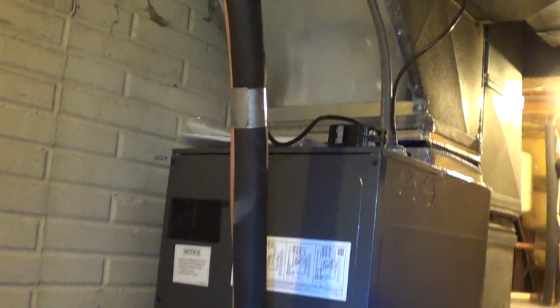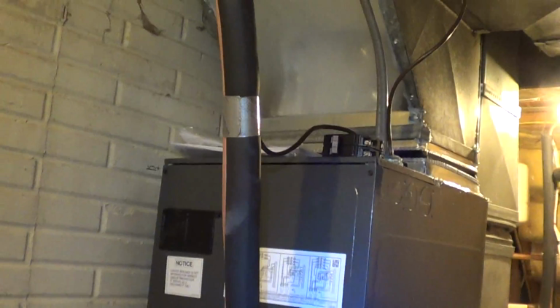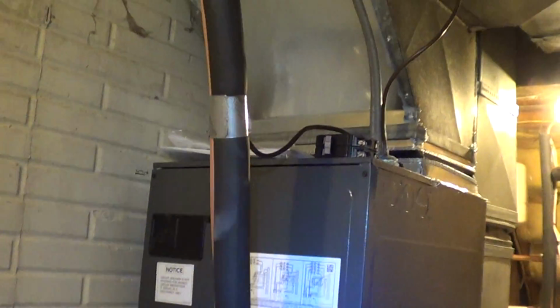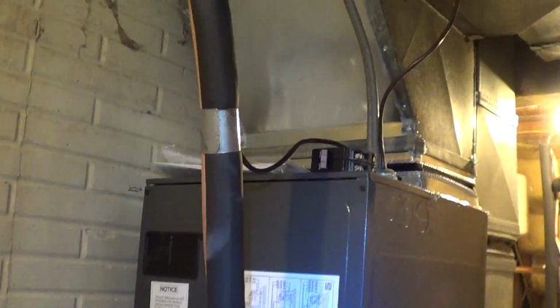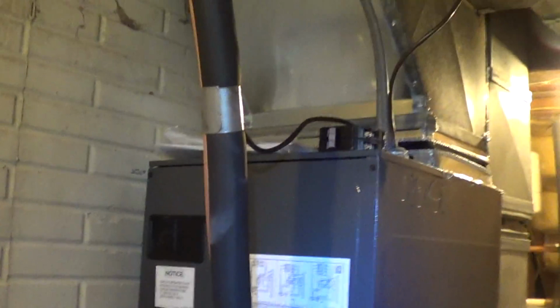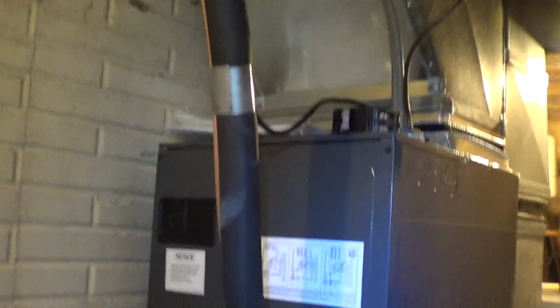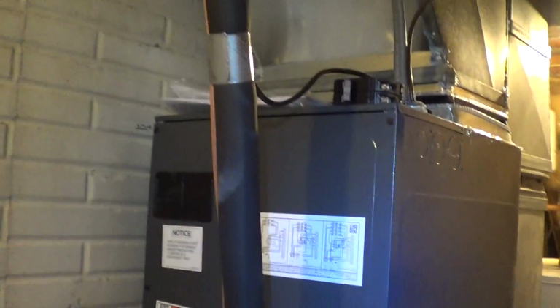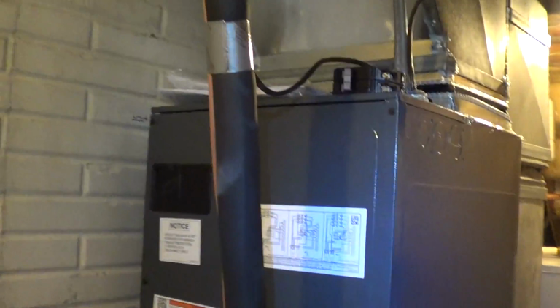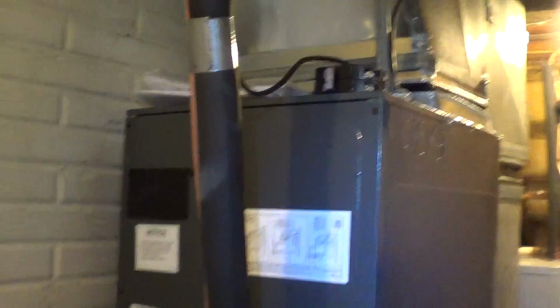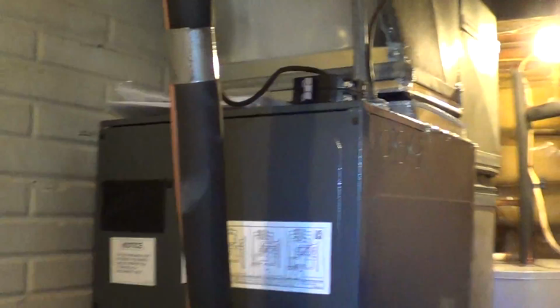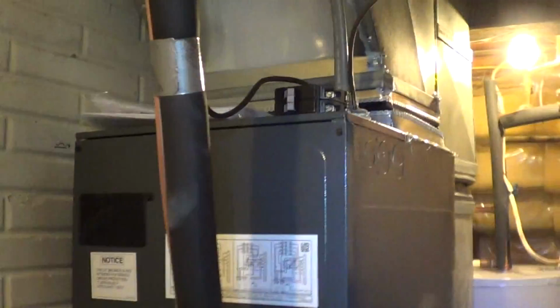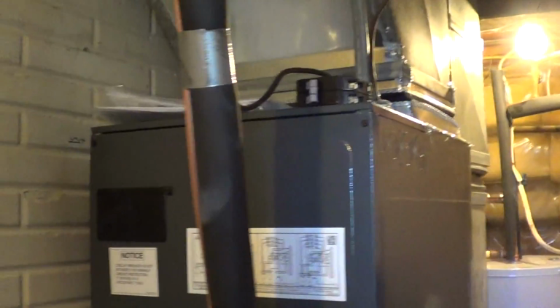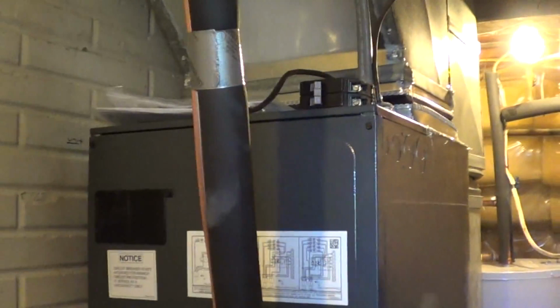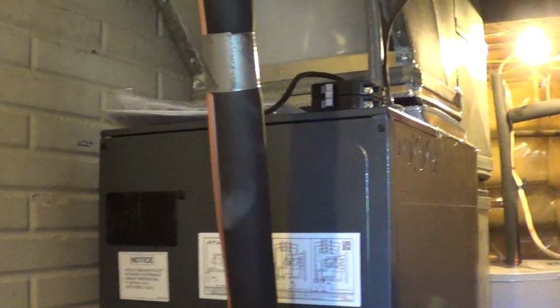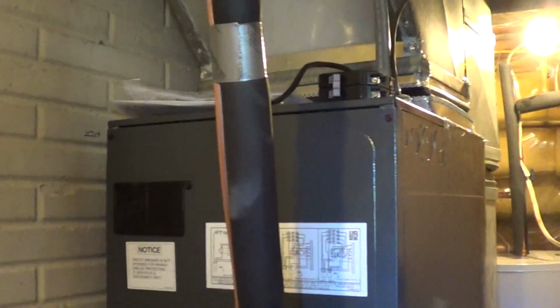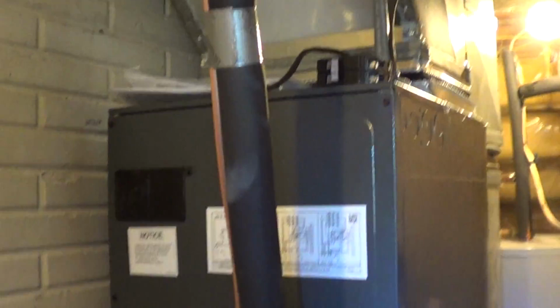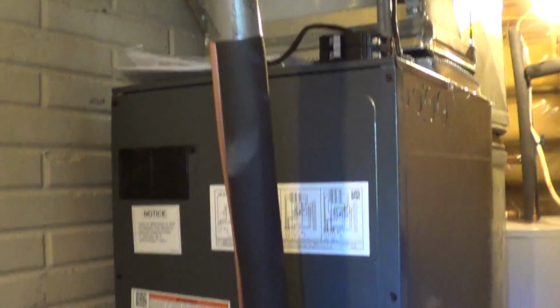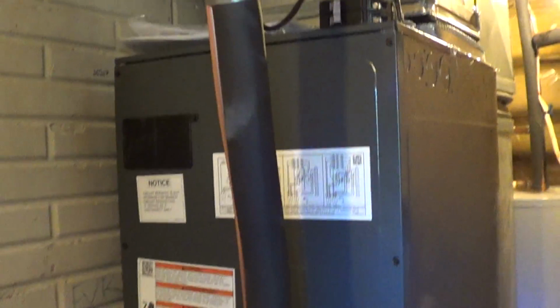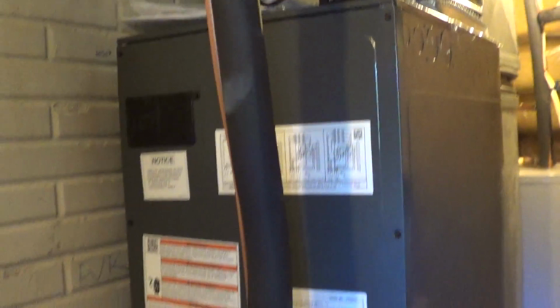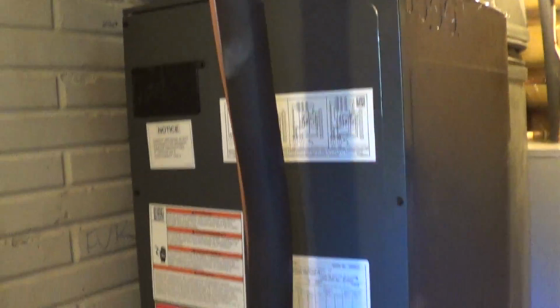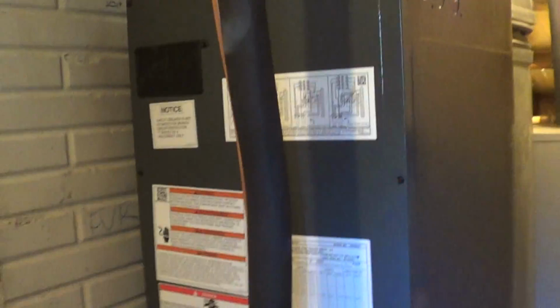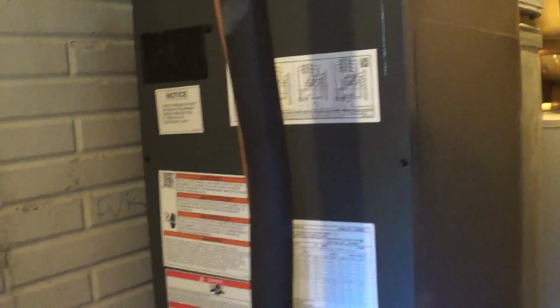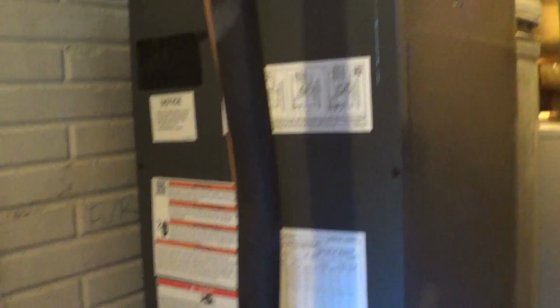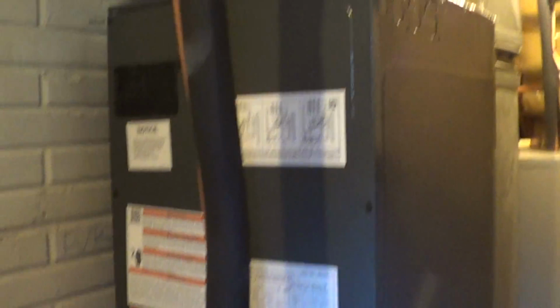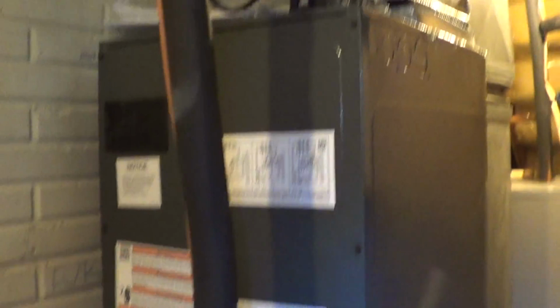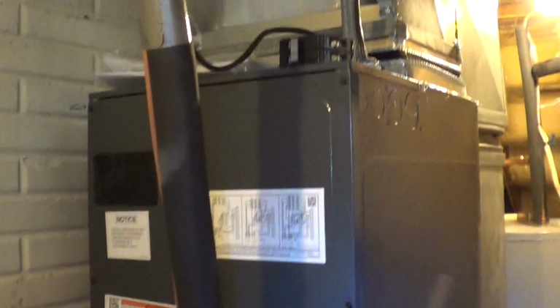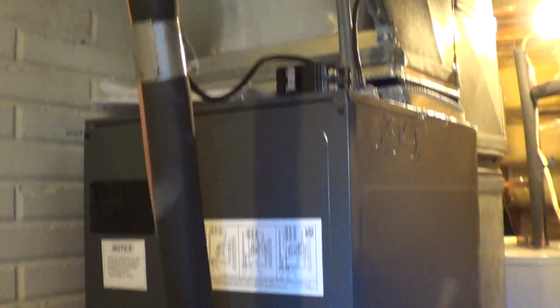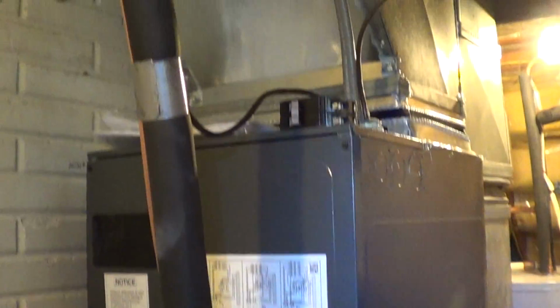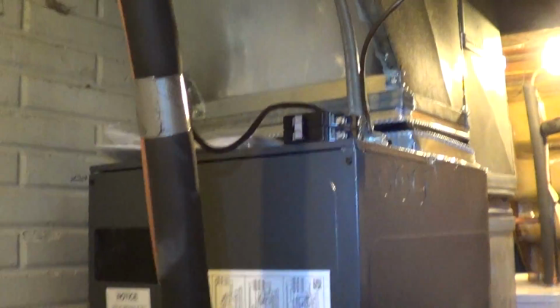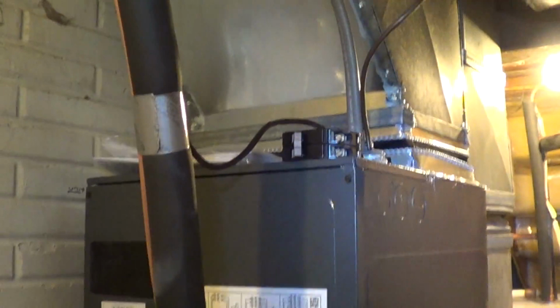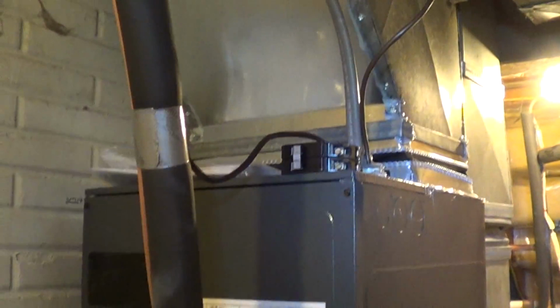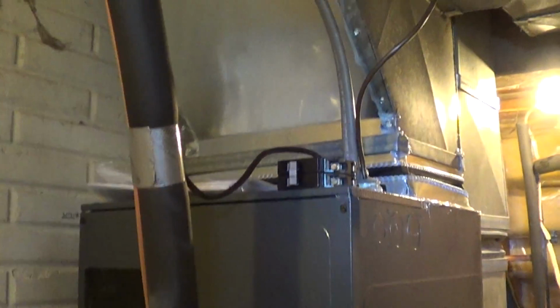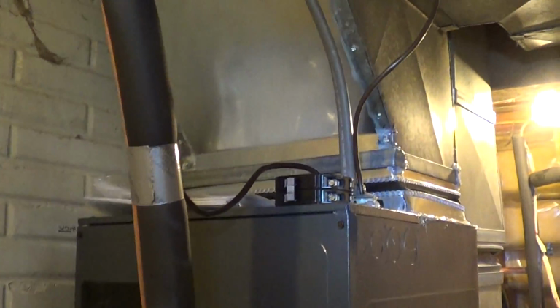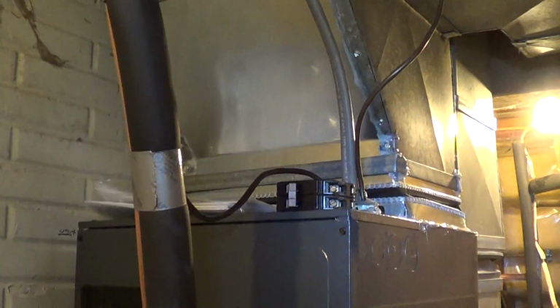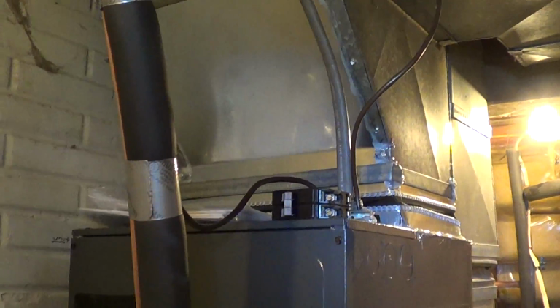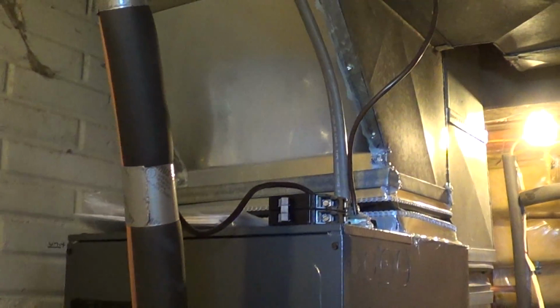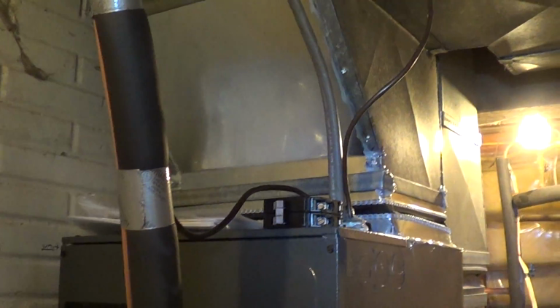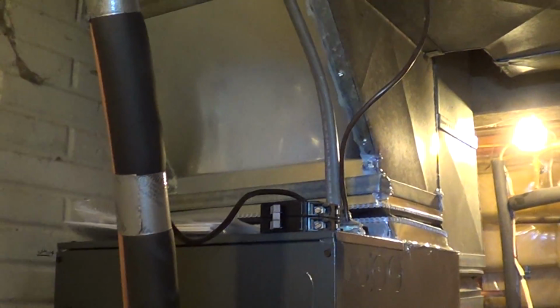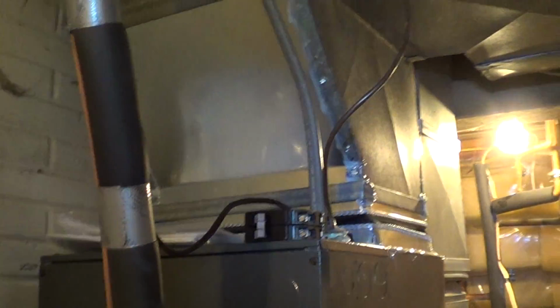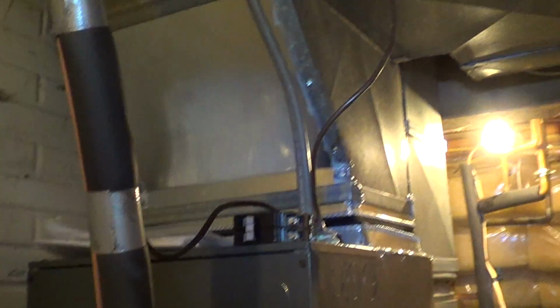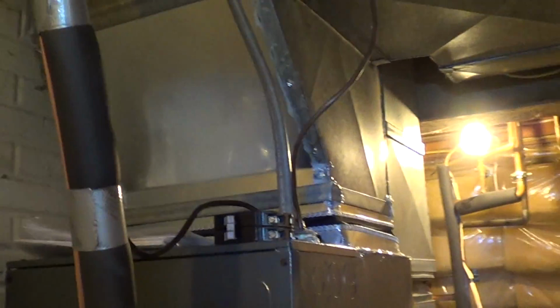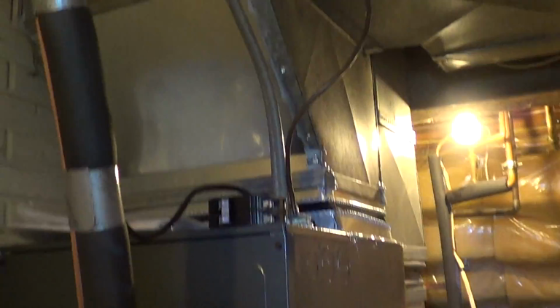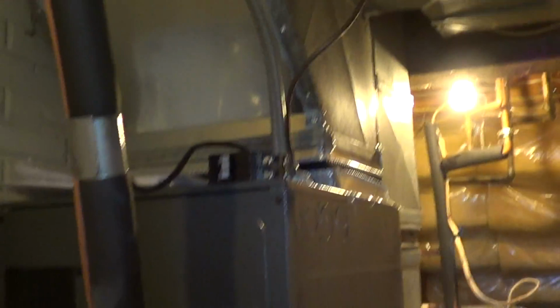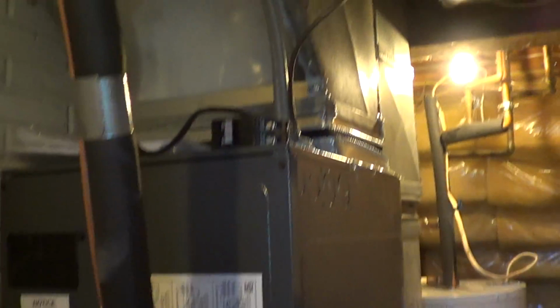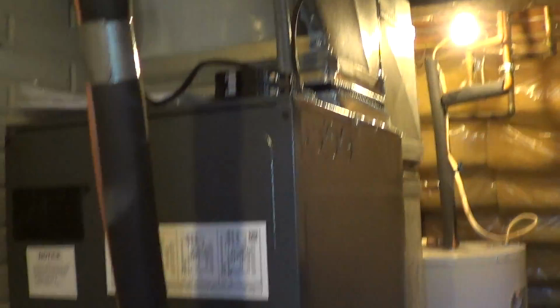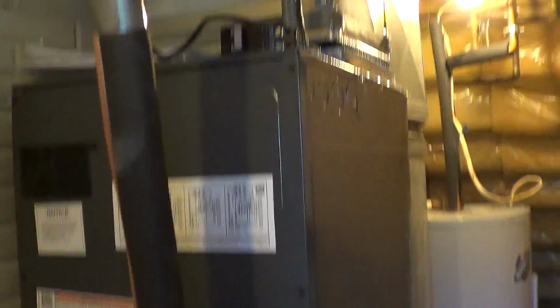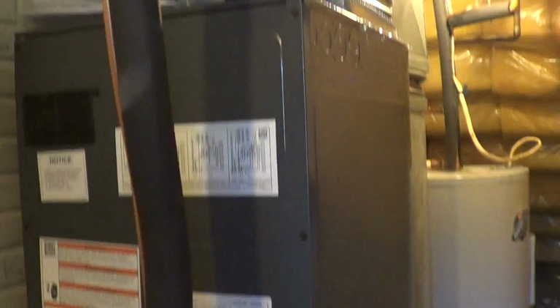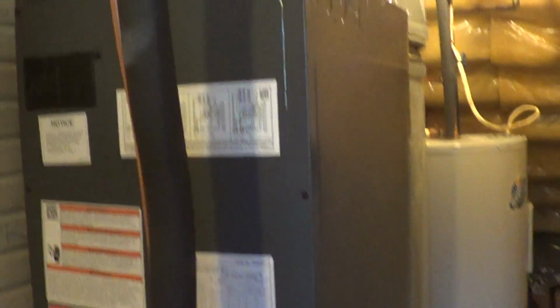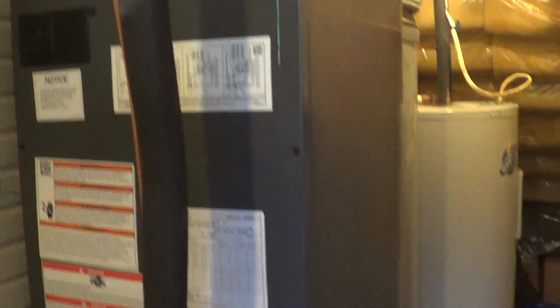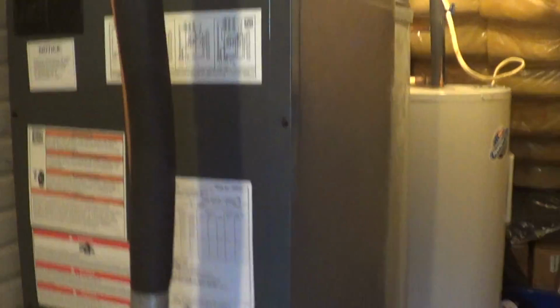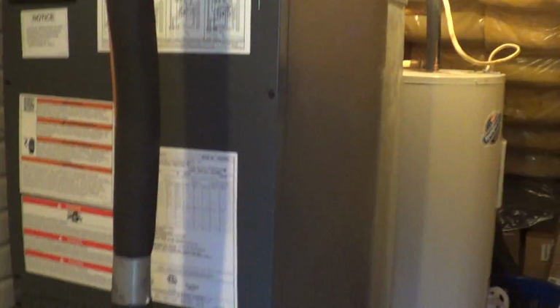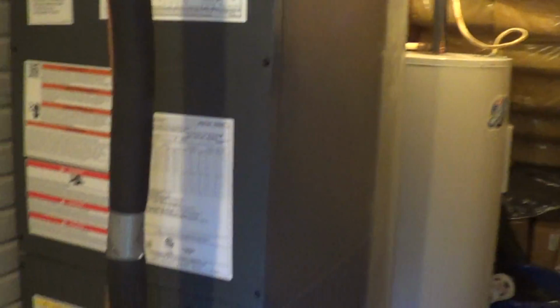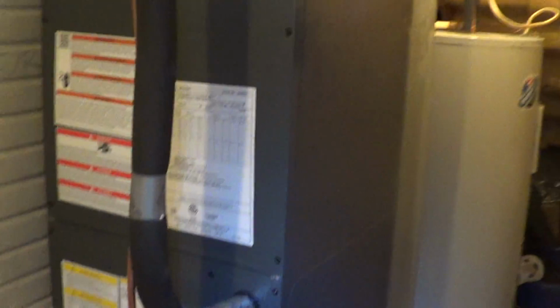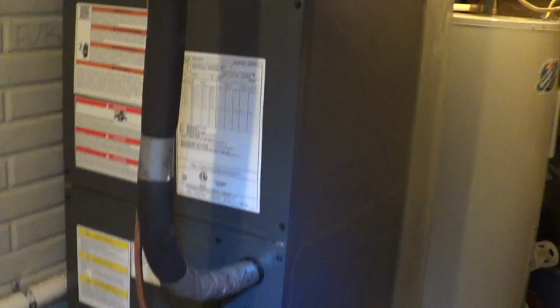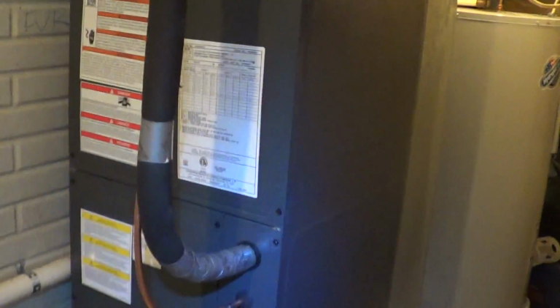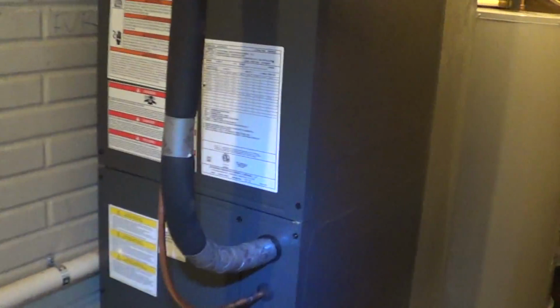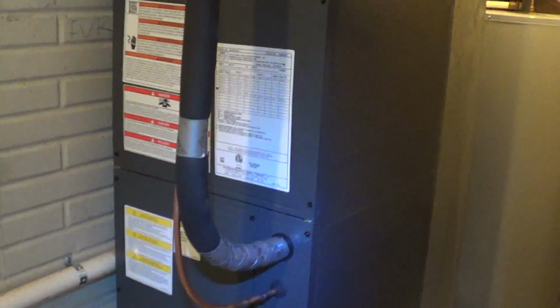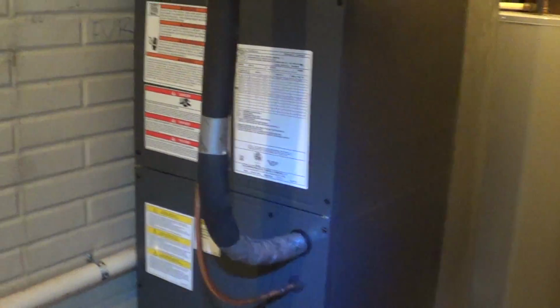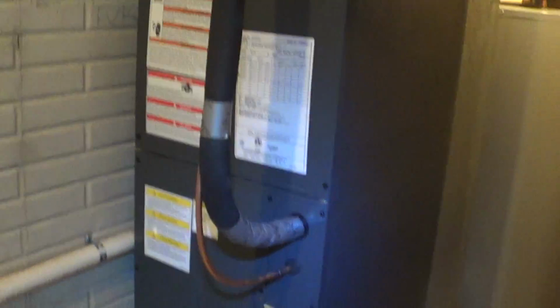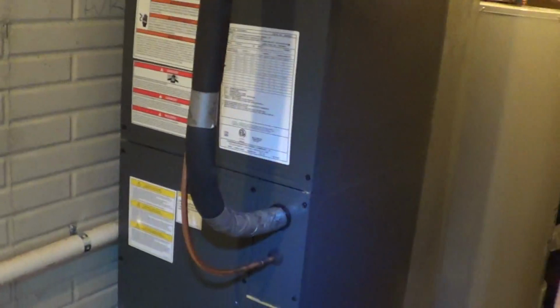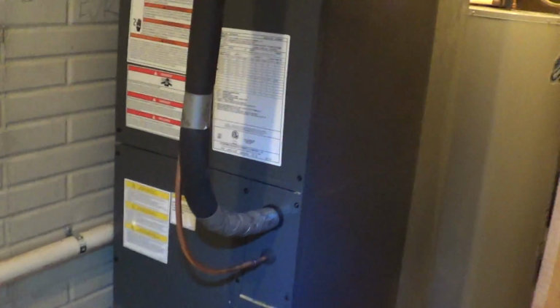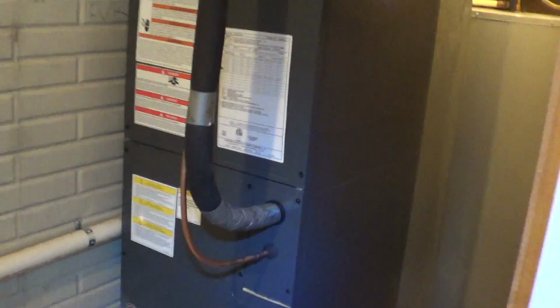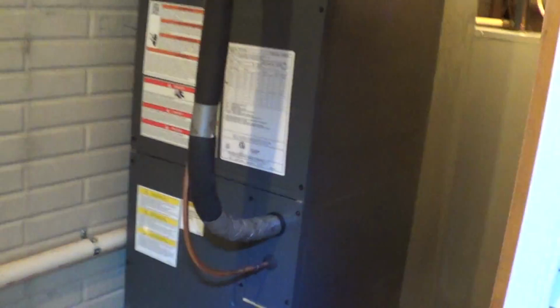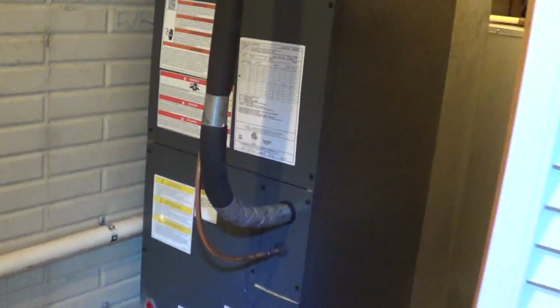I'm going to do a walkthrough right here. I have a heat pump install that I just did. We've got a two-ton air handler.